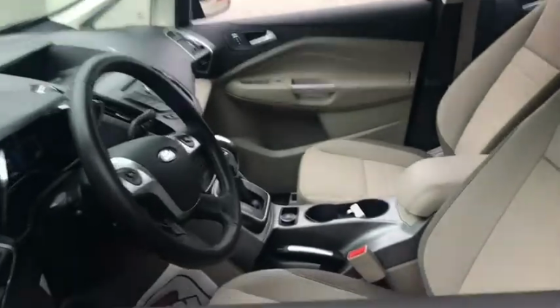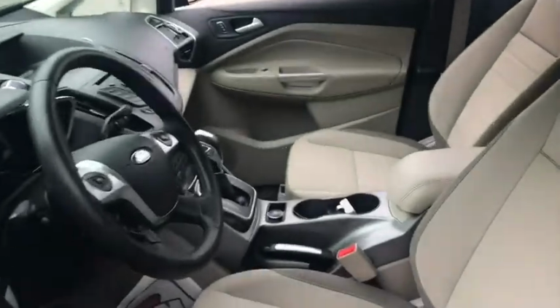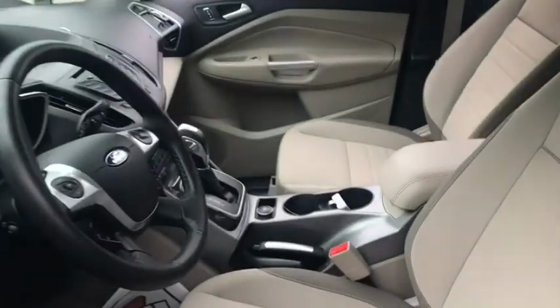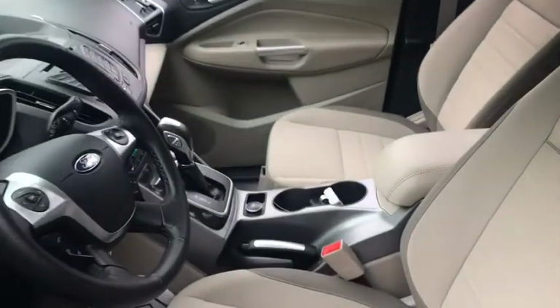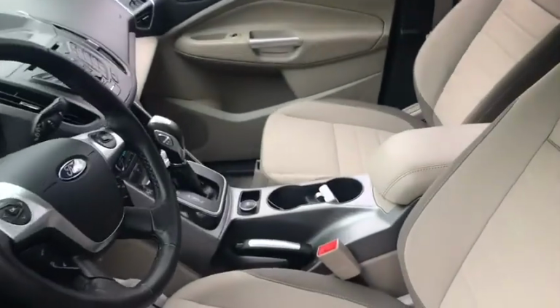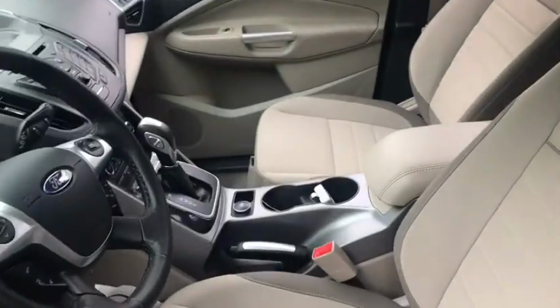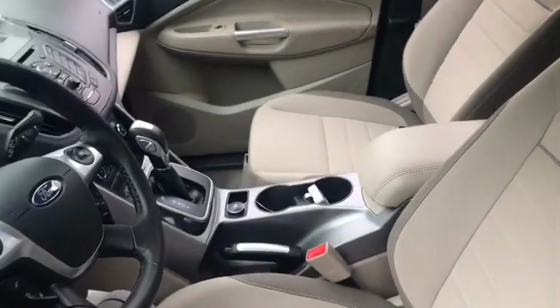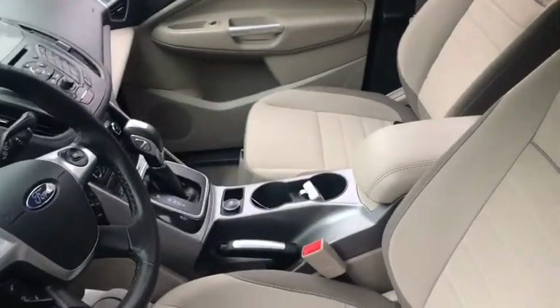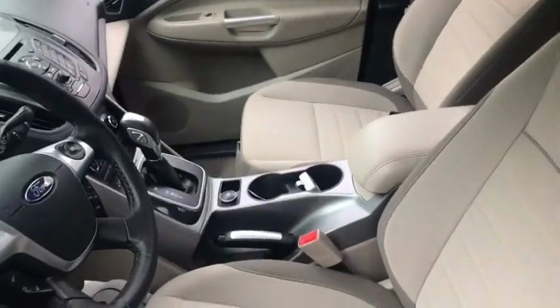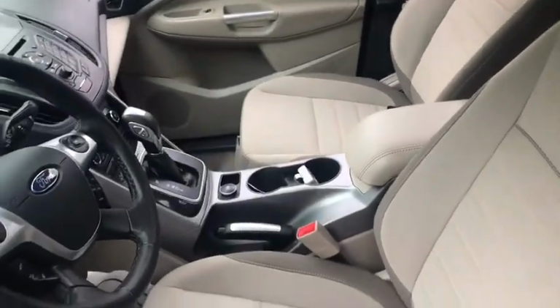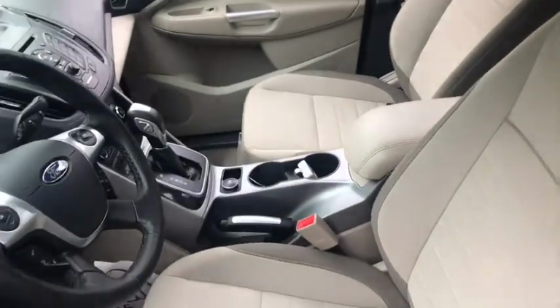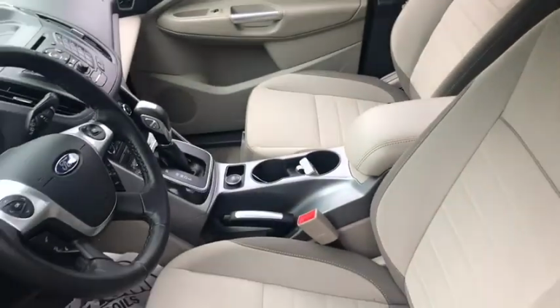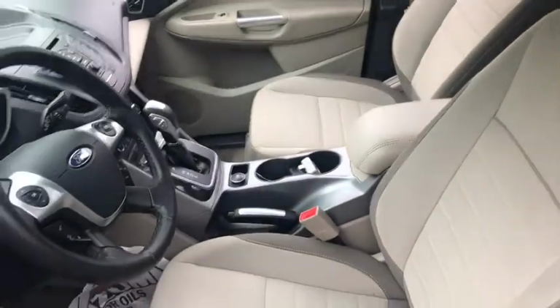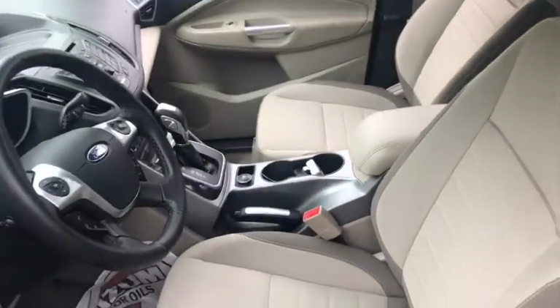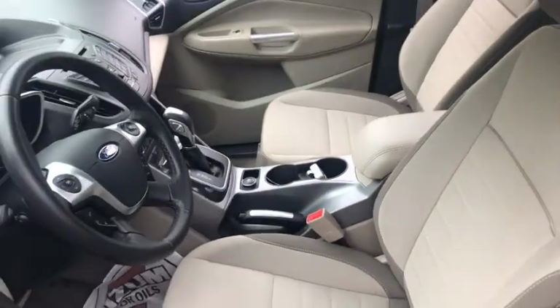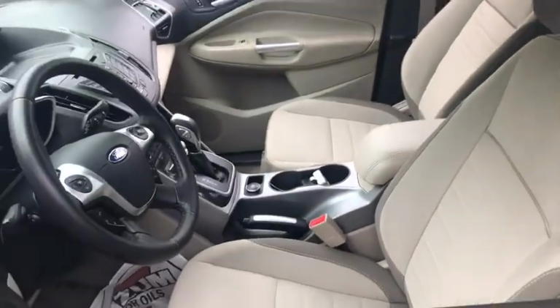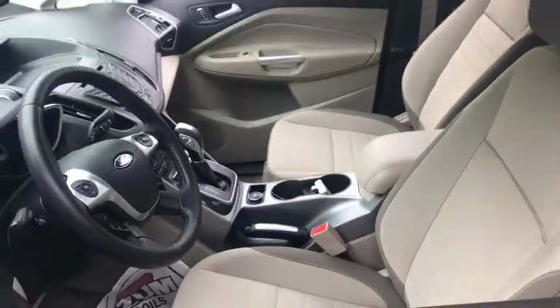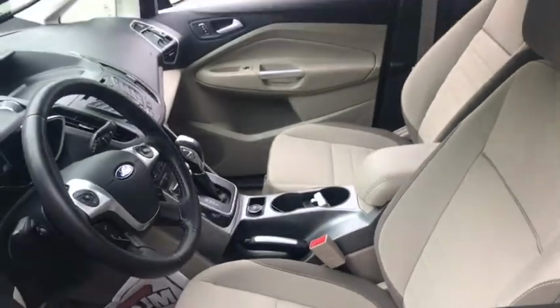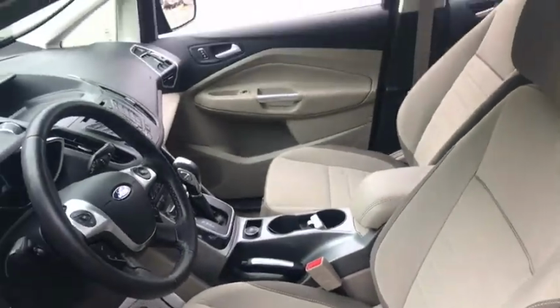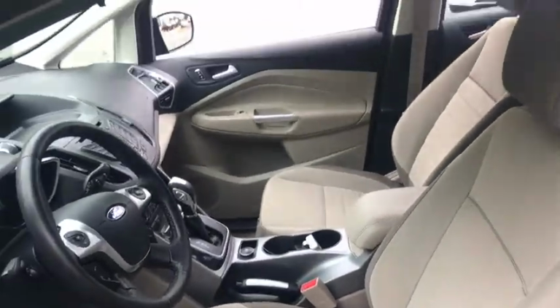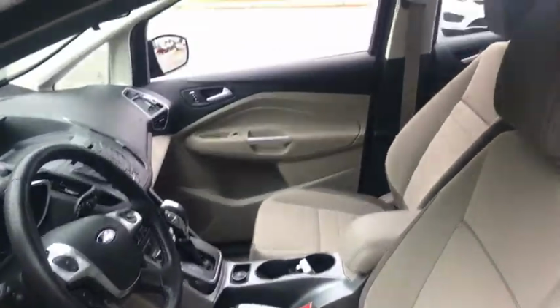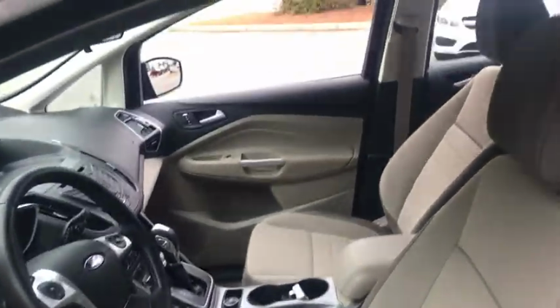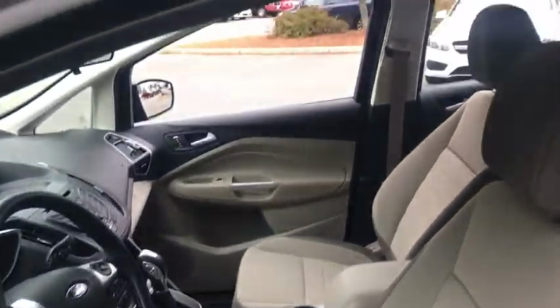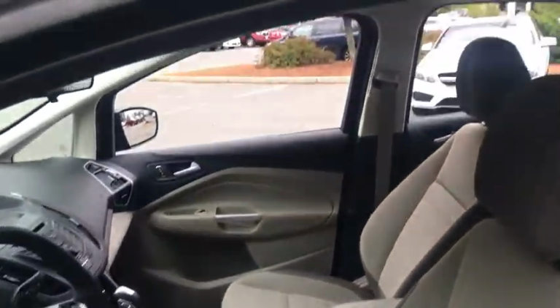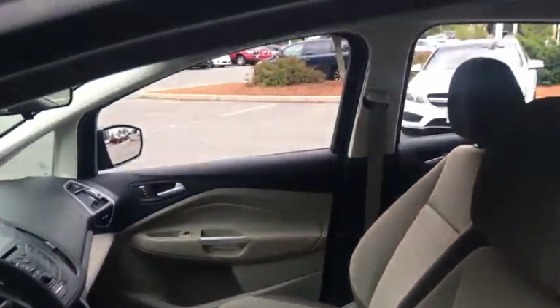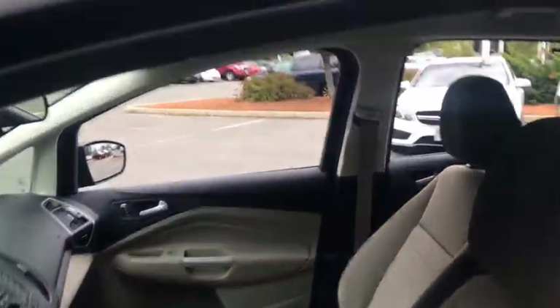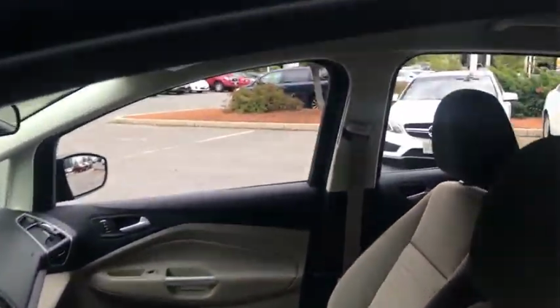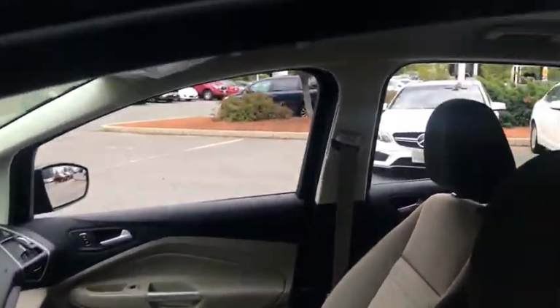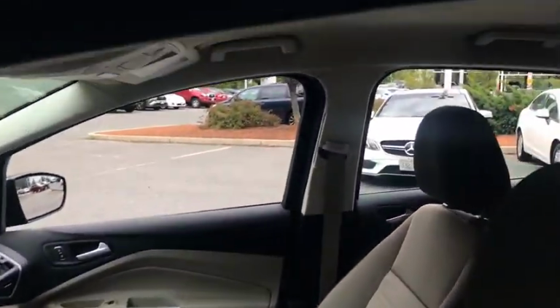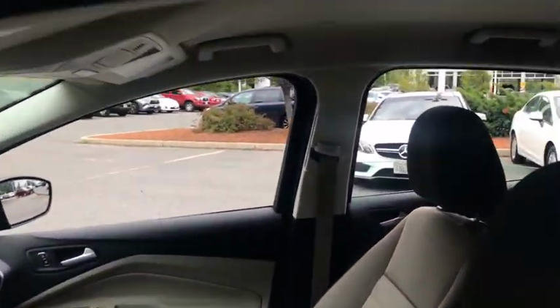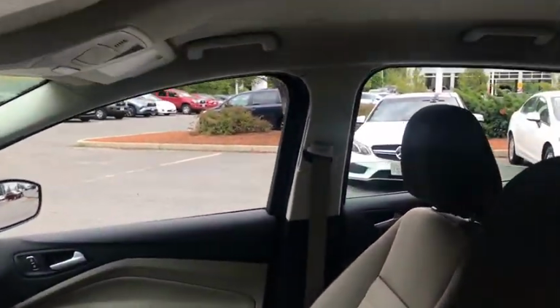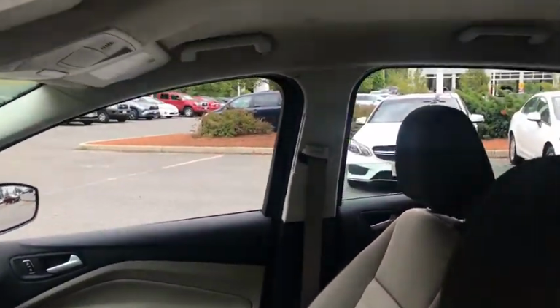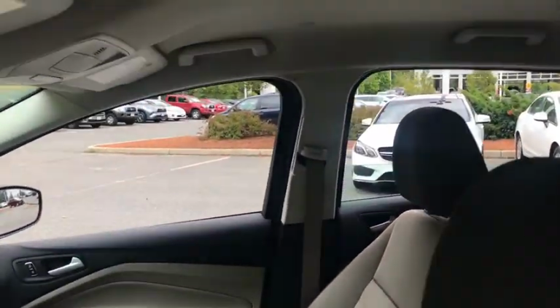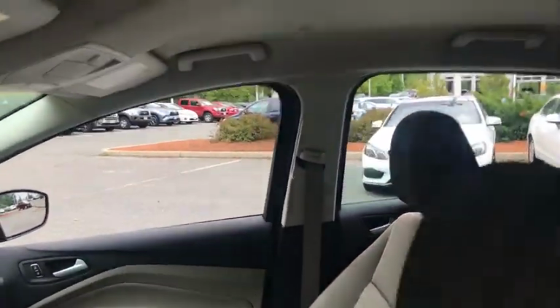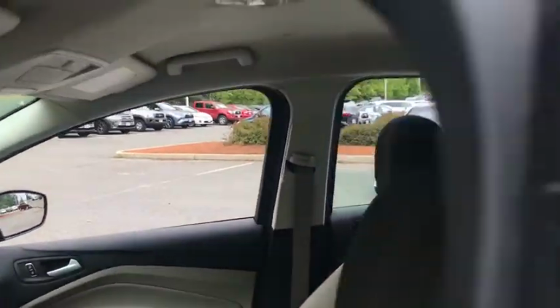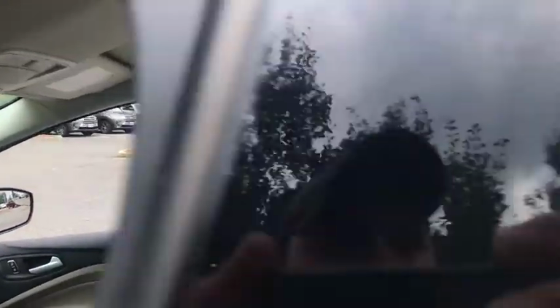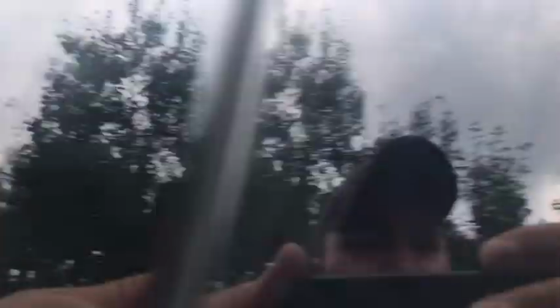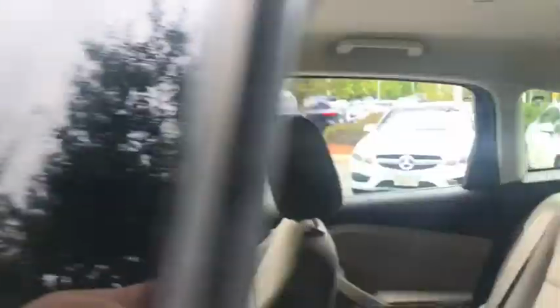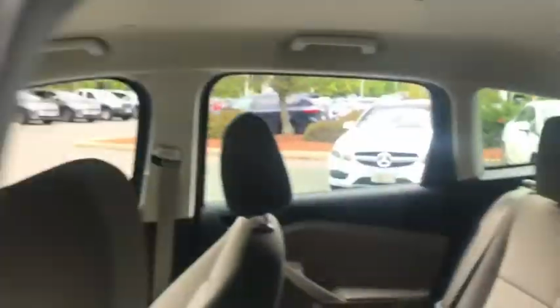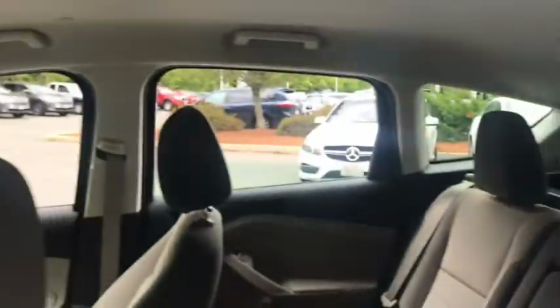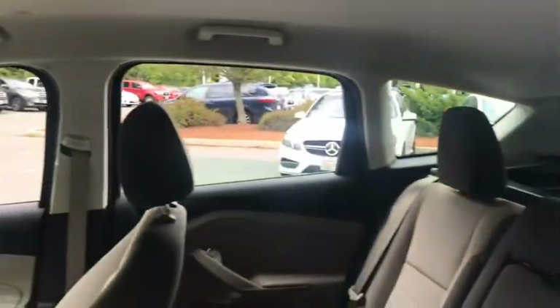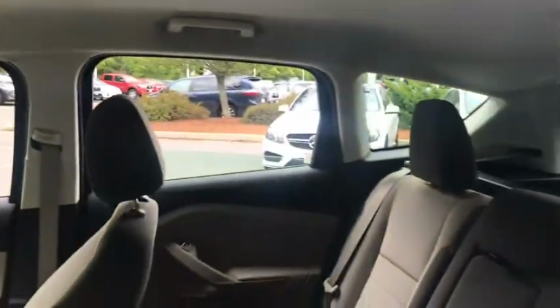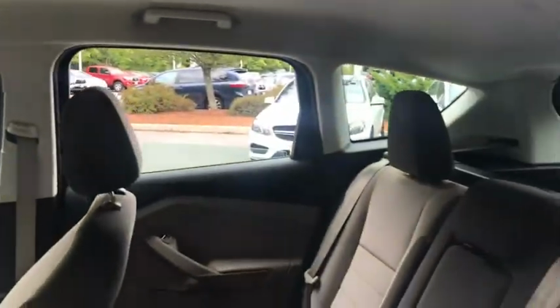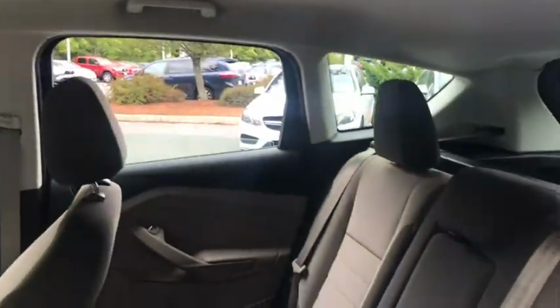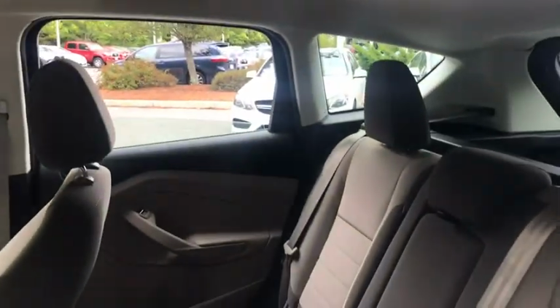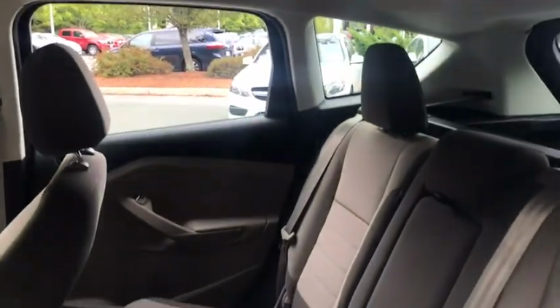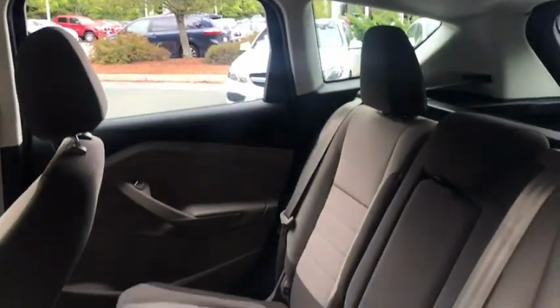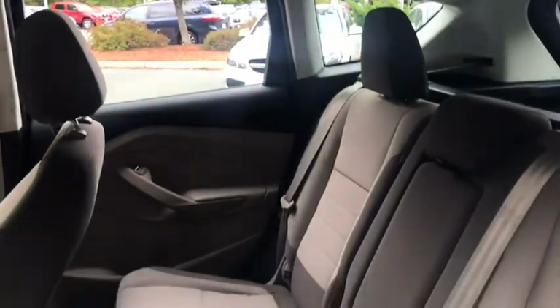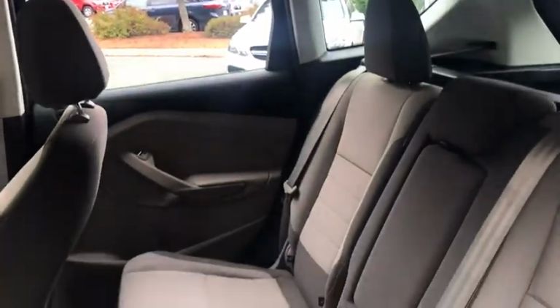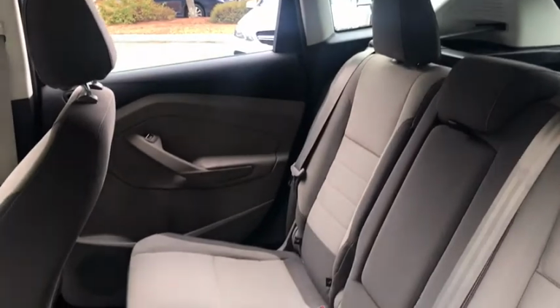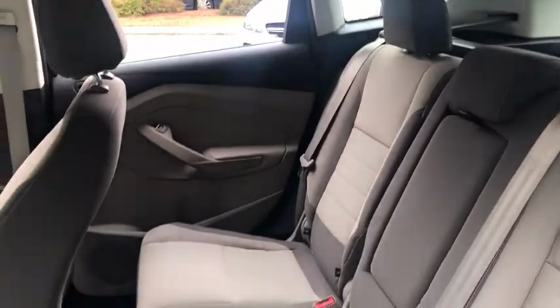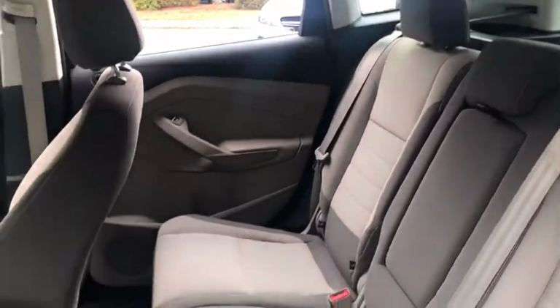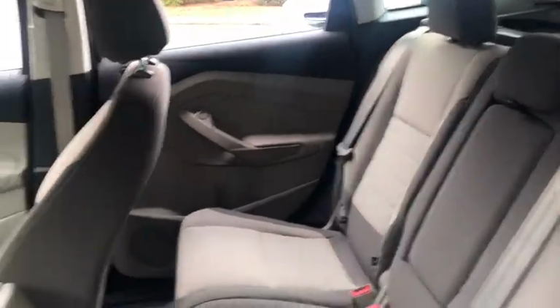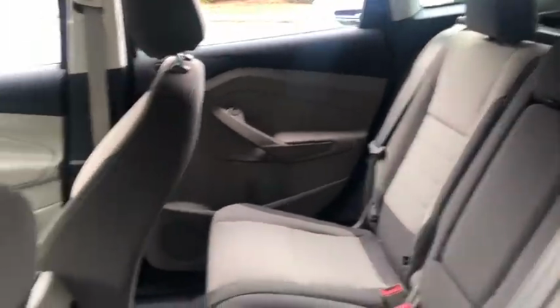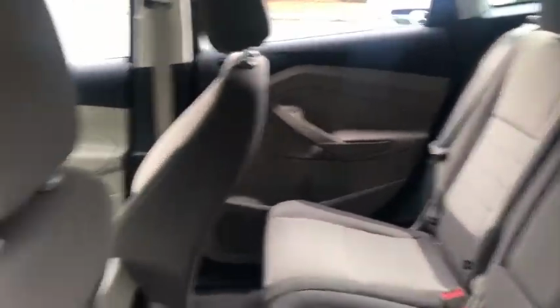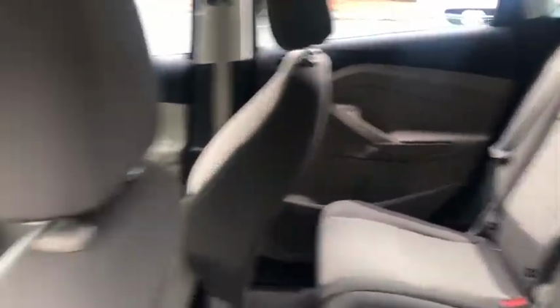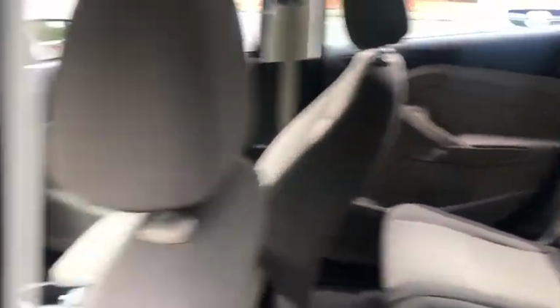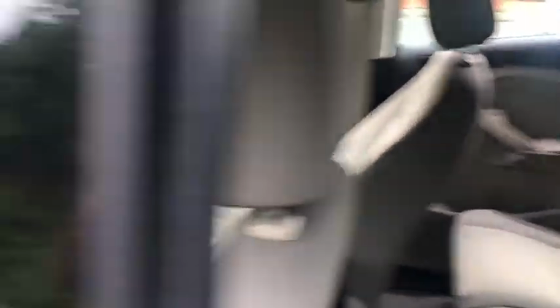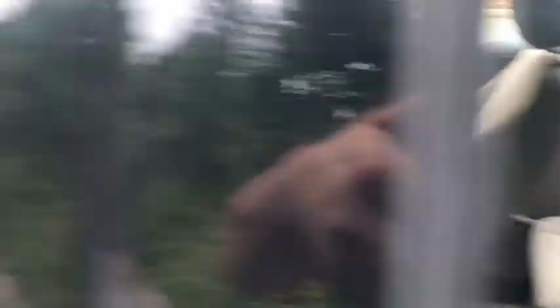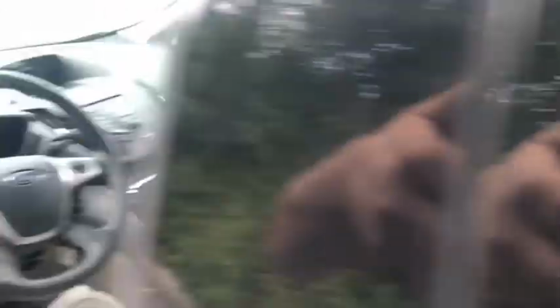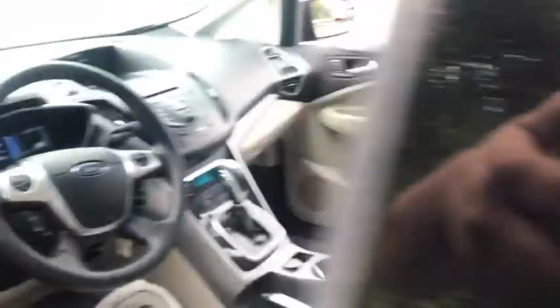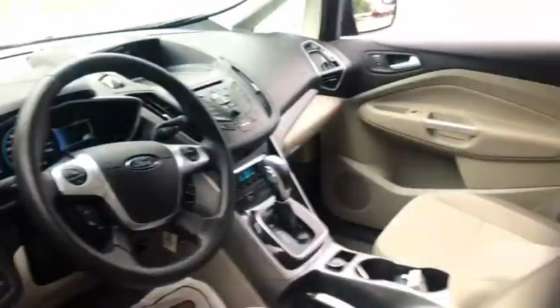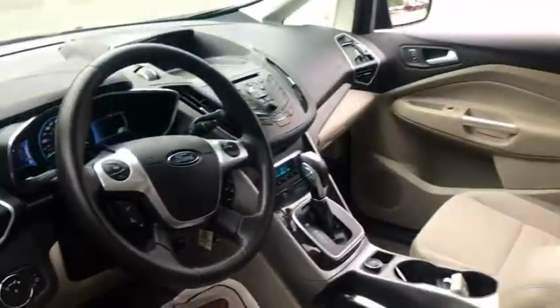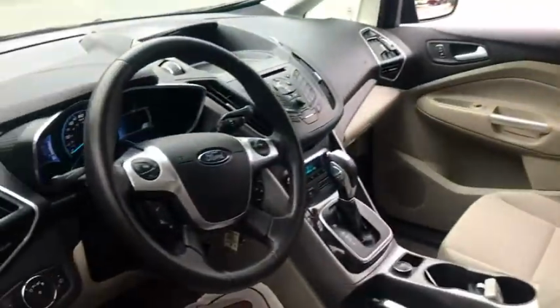Rear window defroster, compass, CD player, trip computer, overhead console, tachometer, panic alarm.